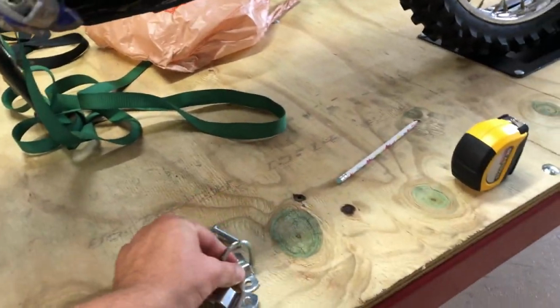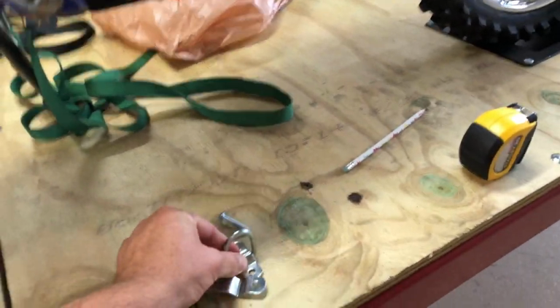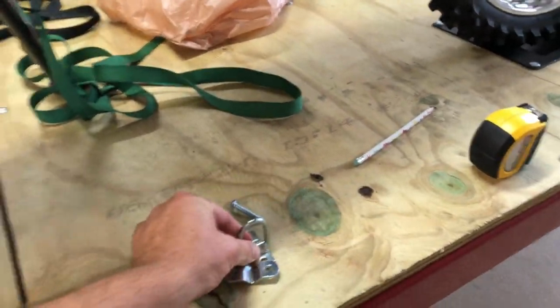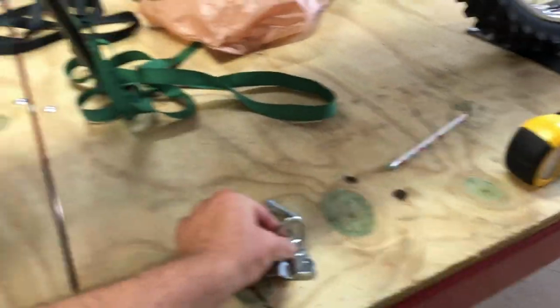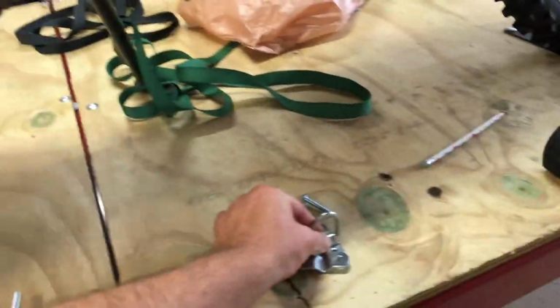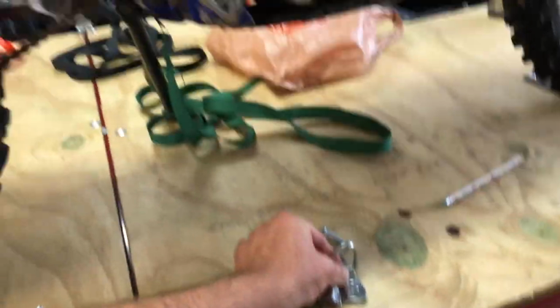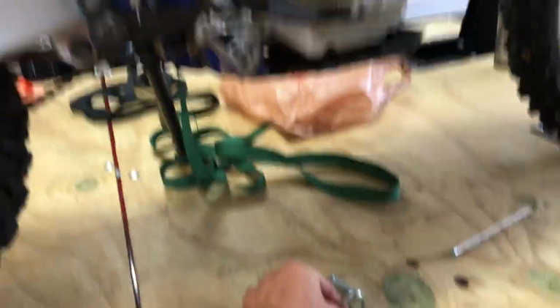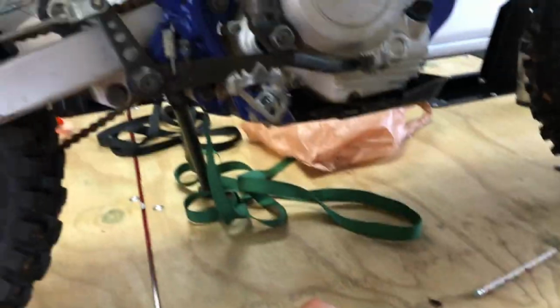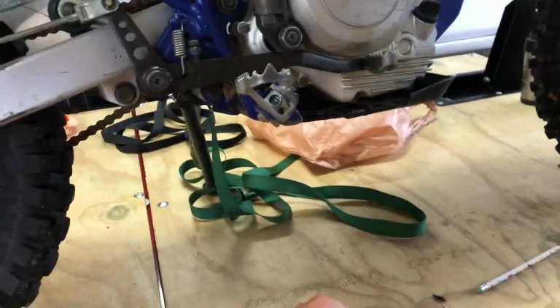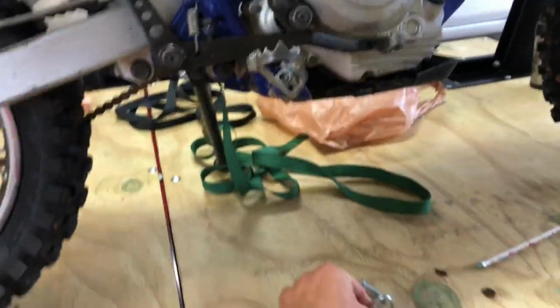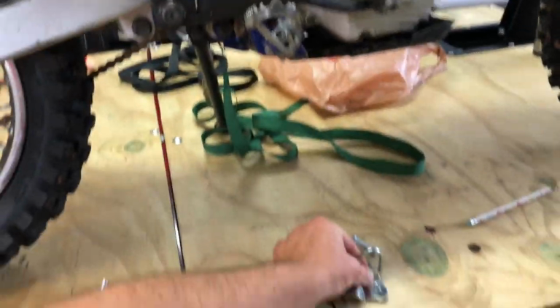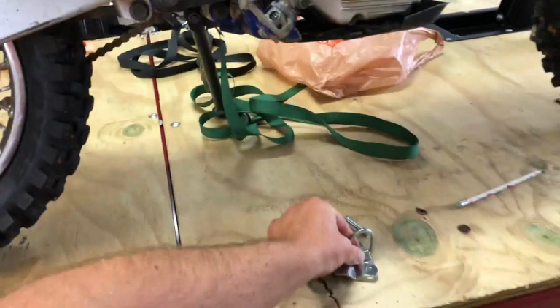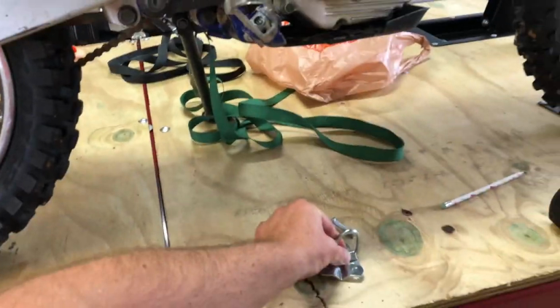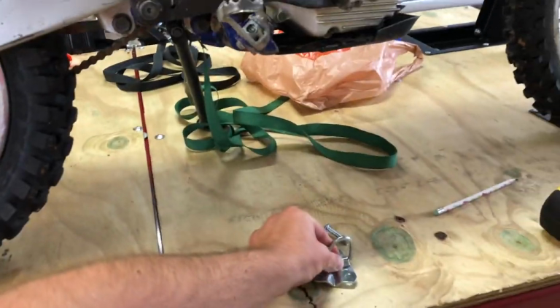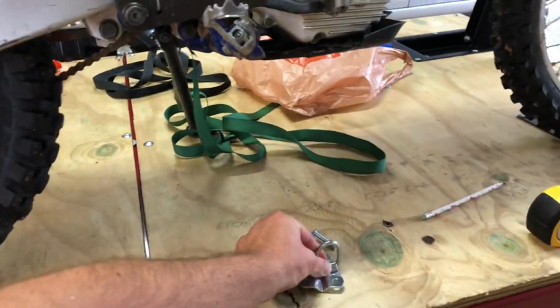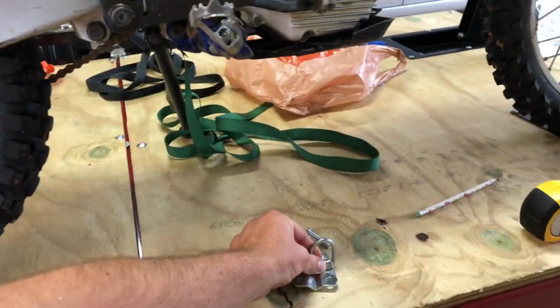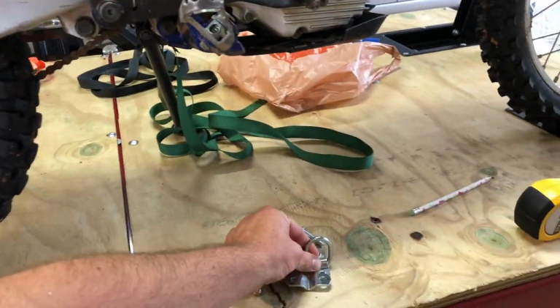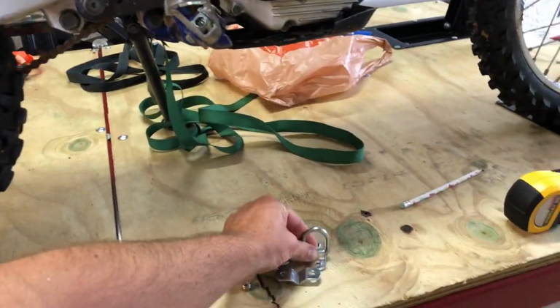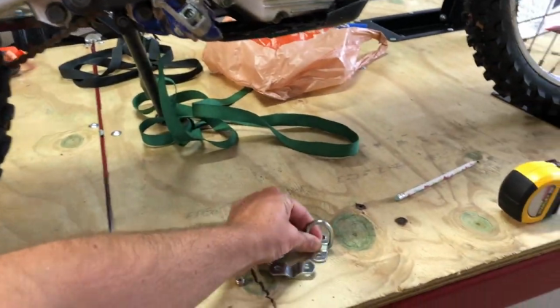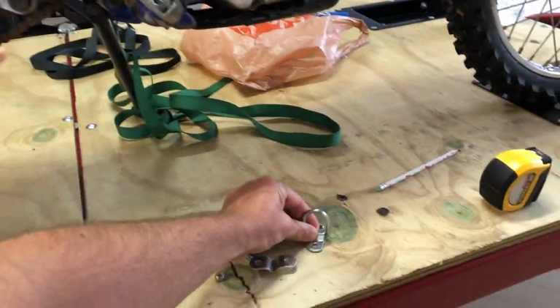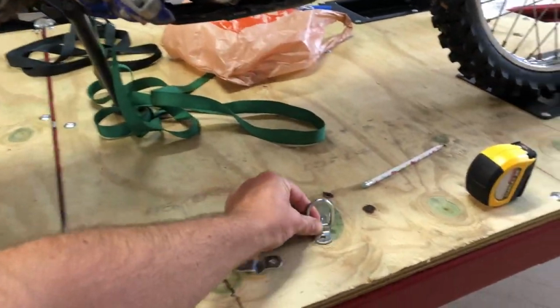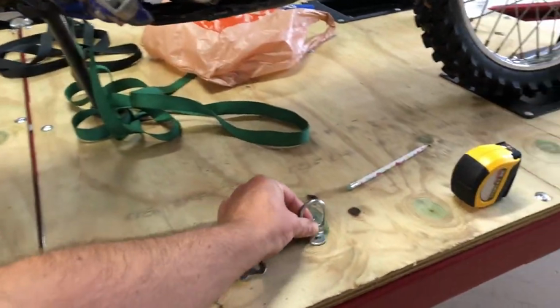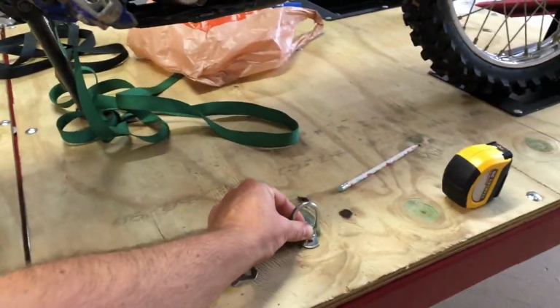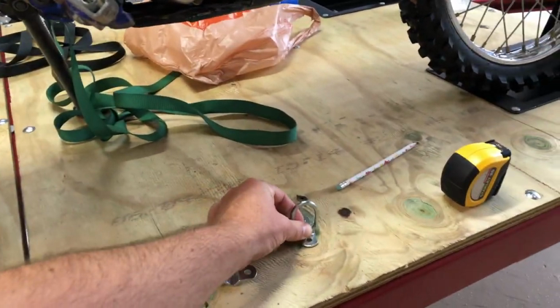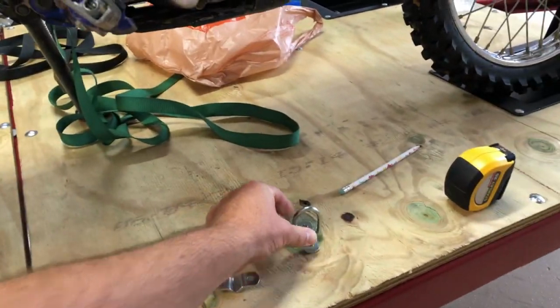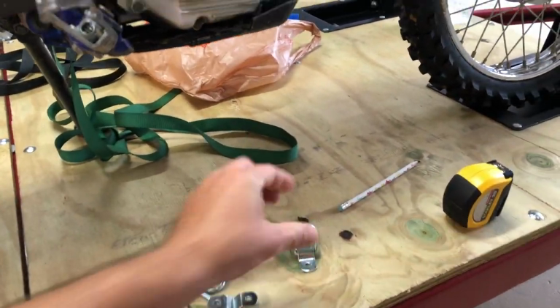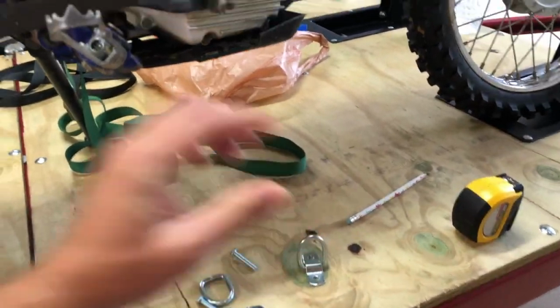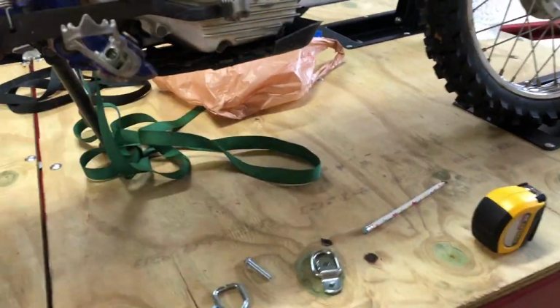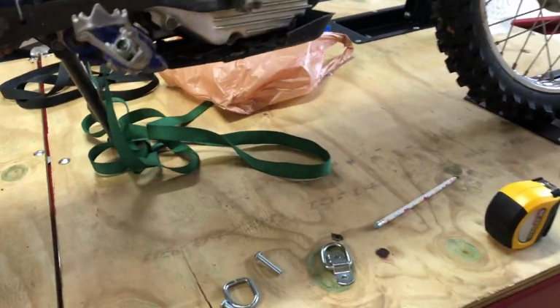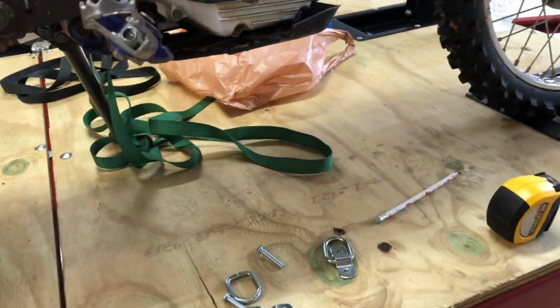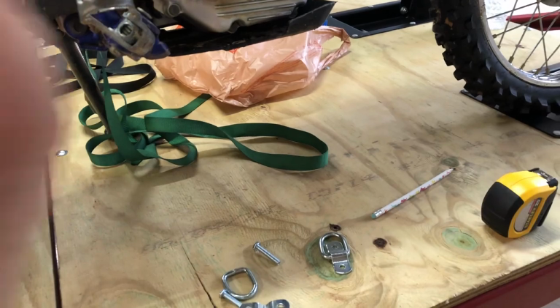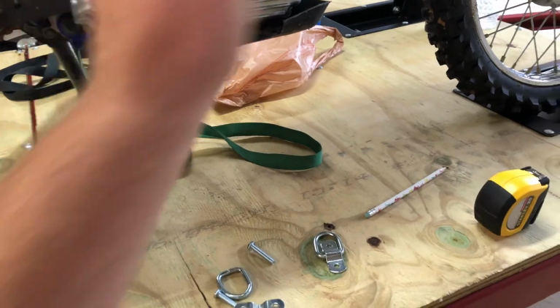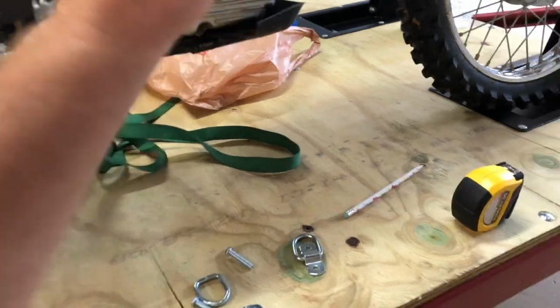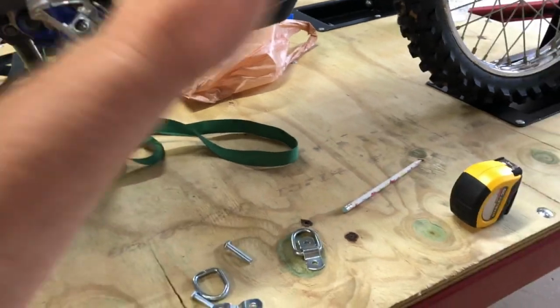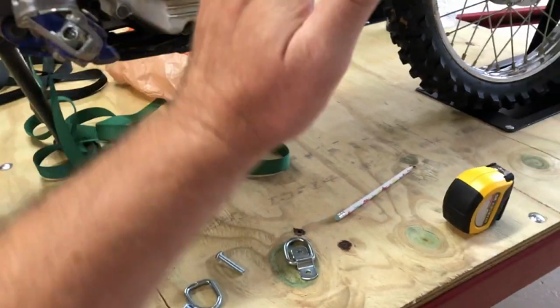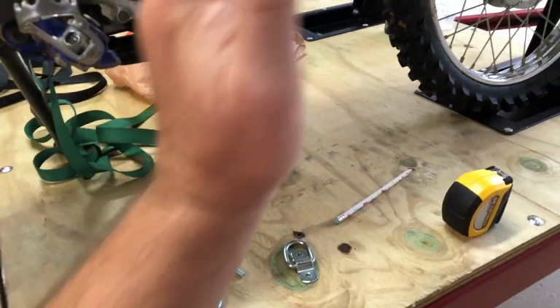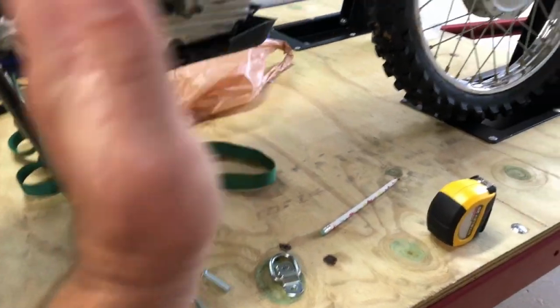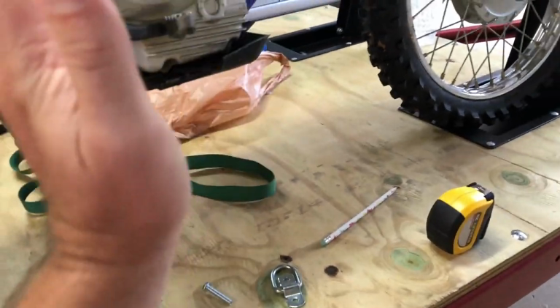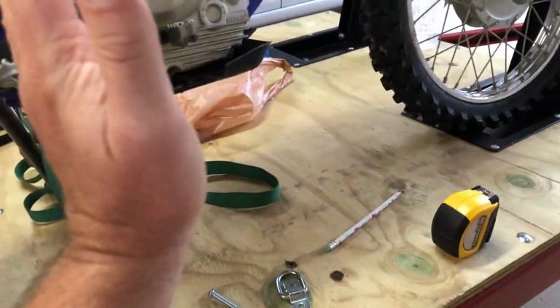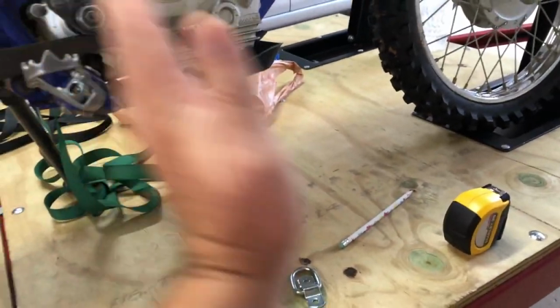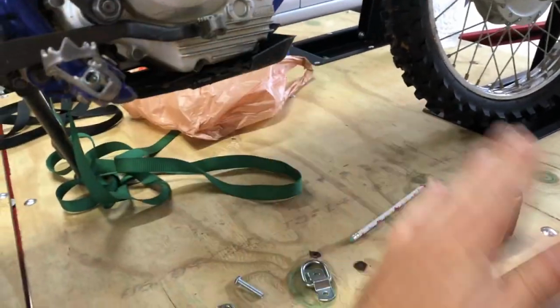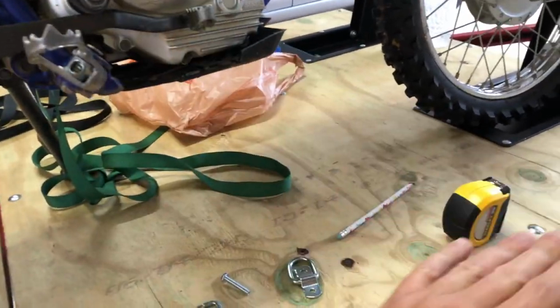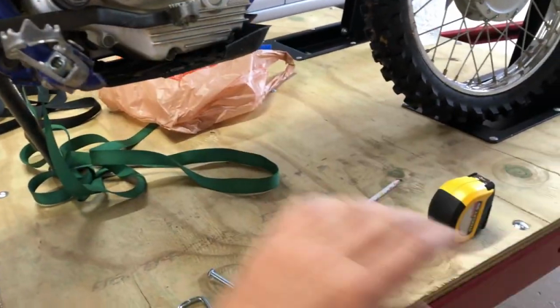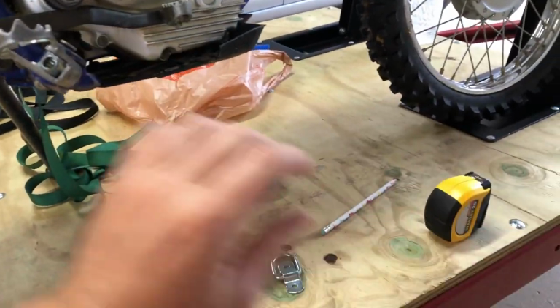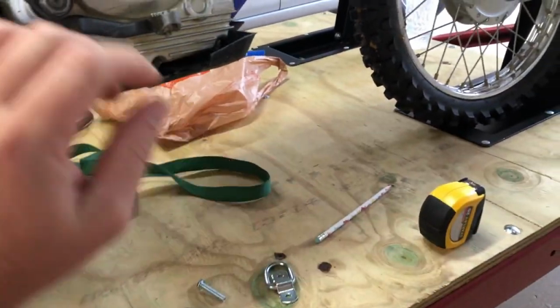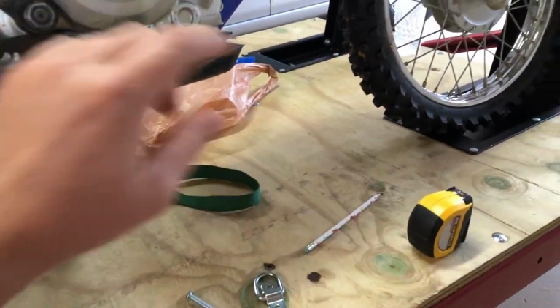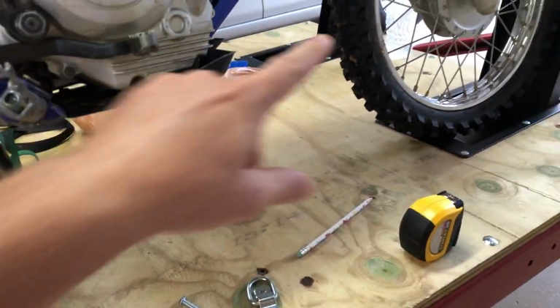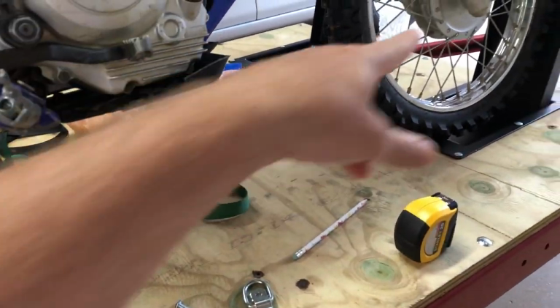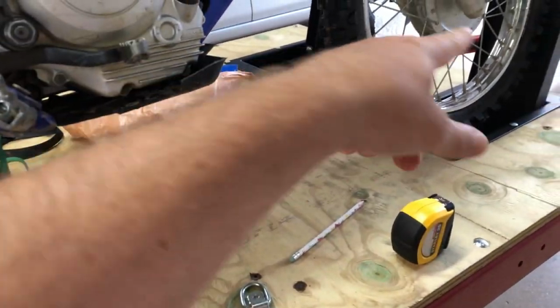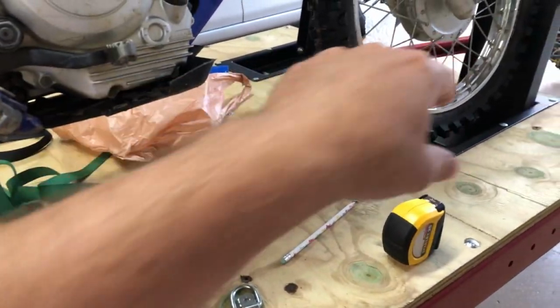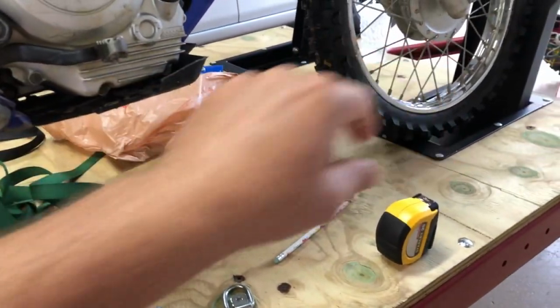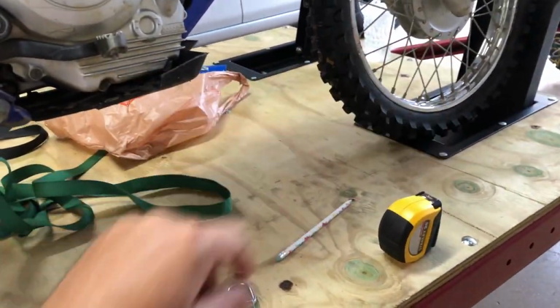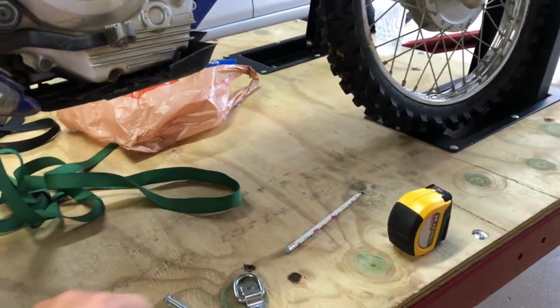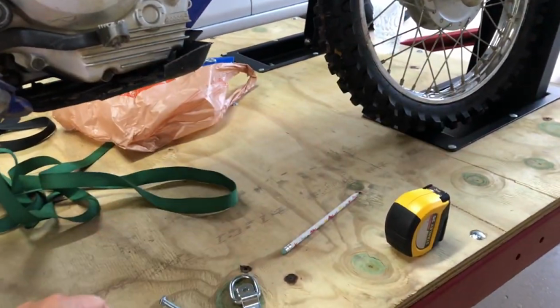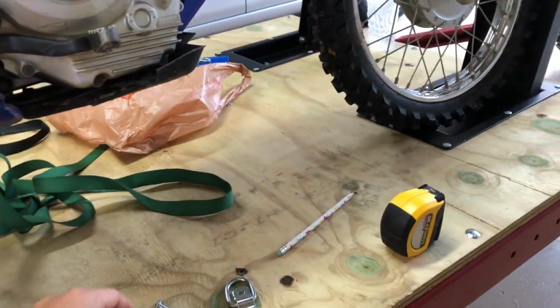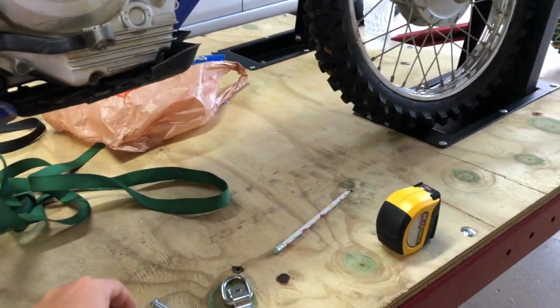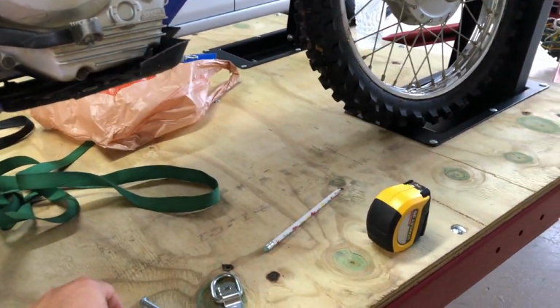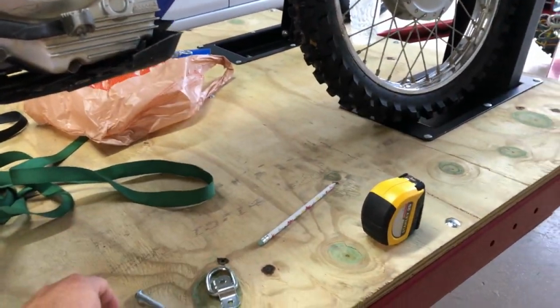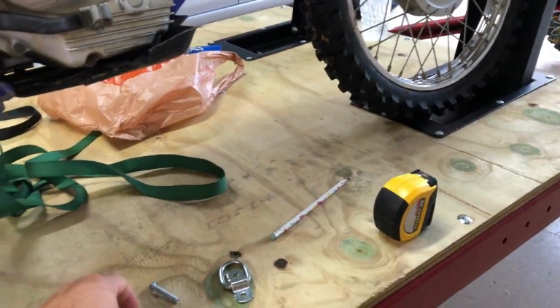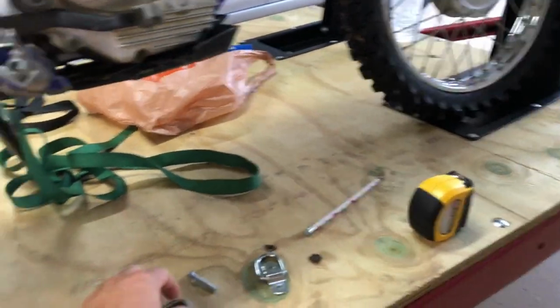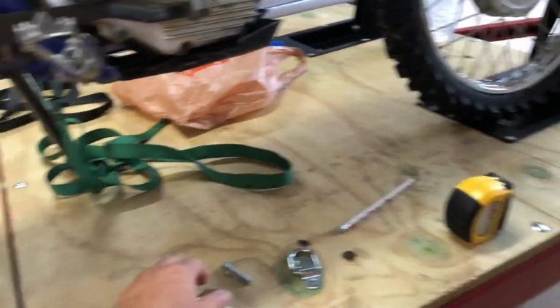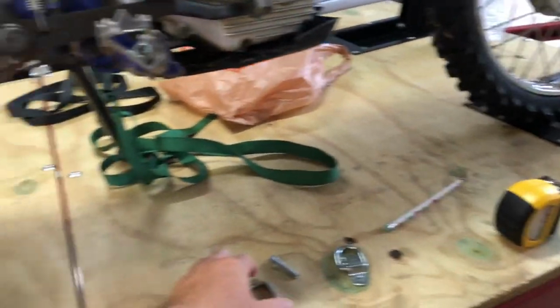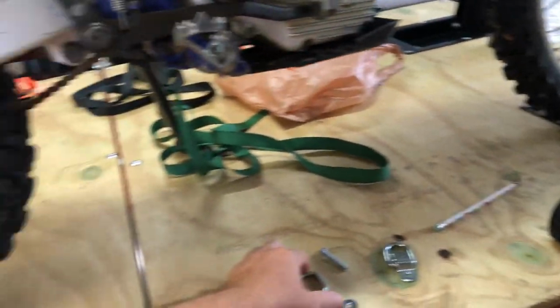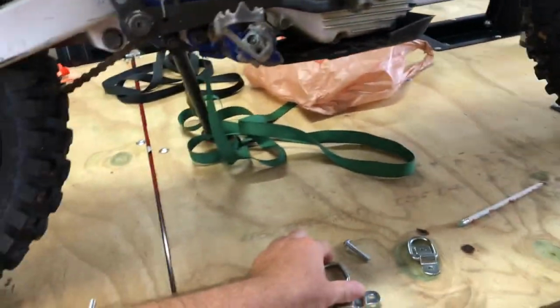We're going to place the D-ring anchor slightly forward of the foot peg to give the bike a little forward pressure, to keep pressure on that front wheel and keep it pulled forward.